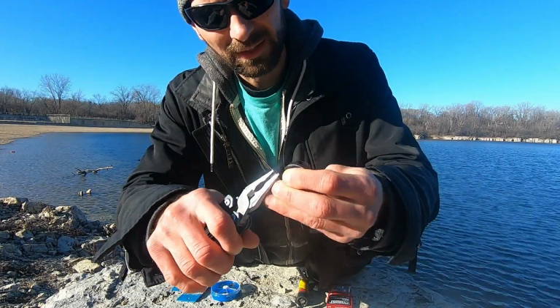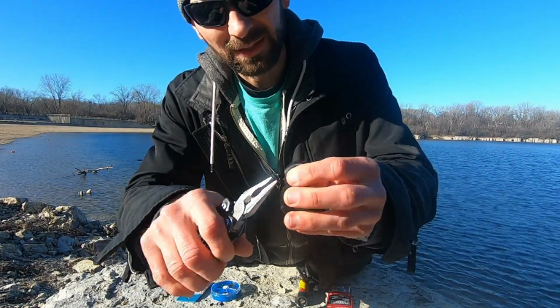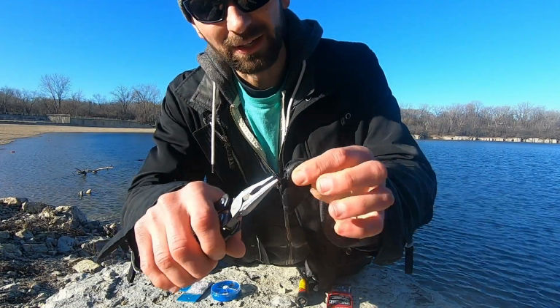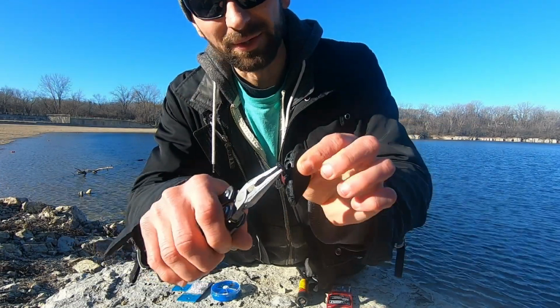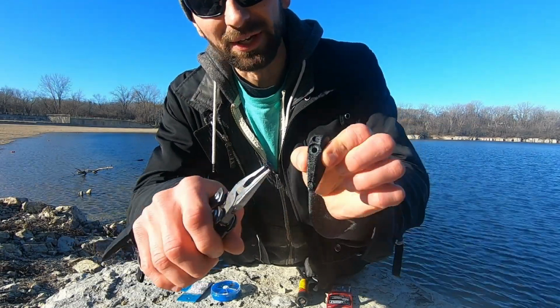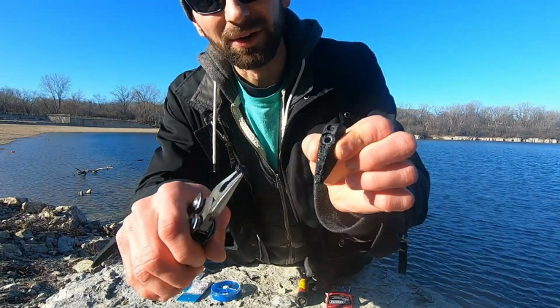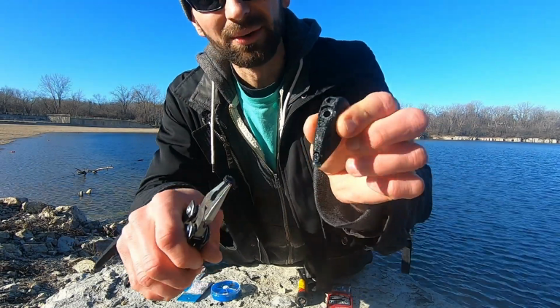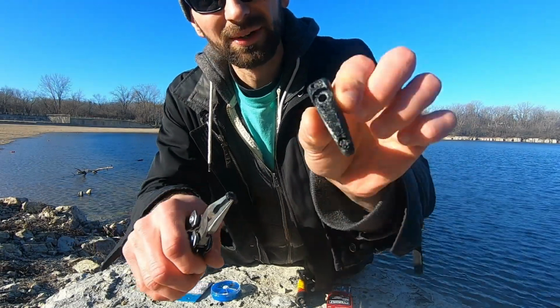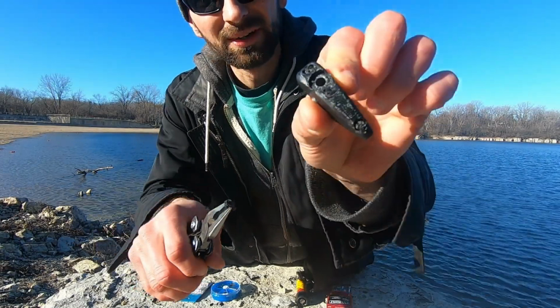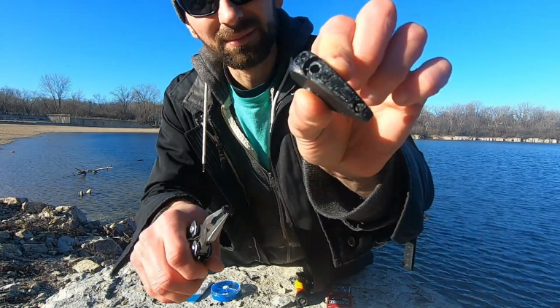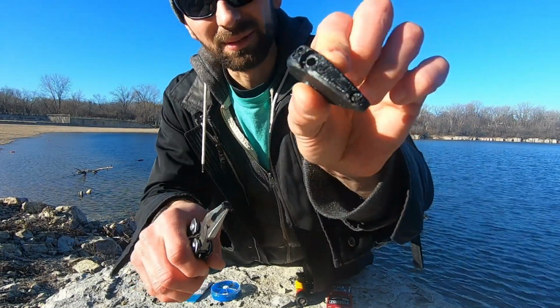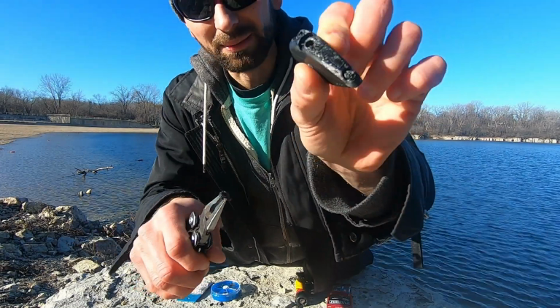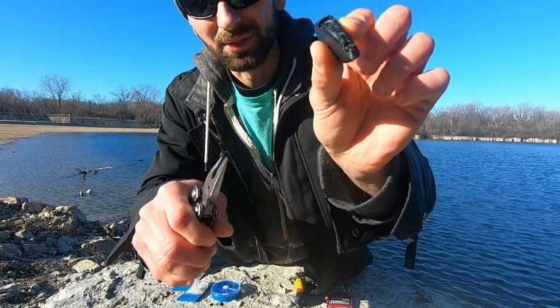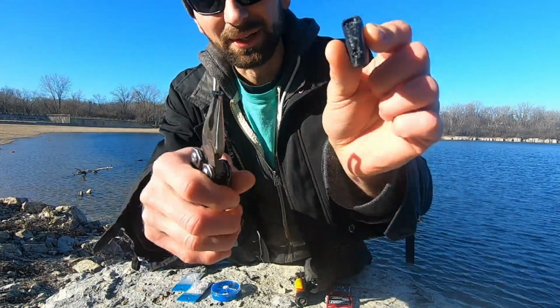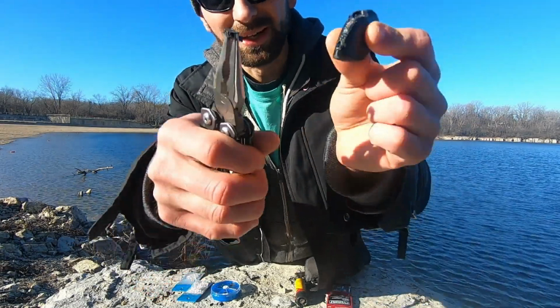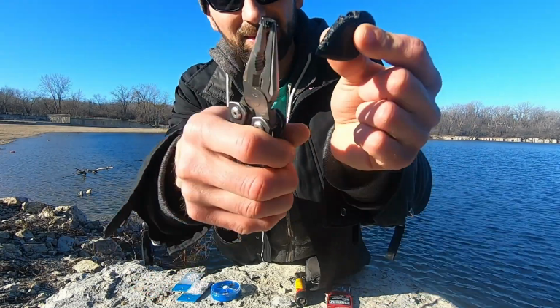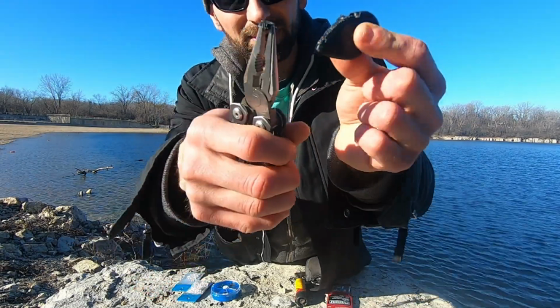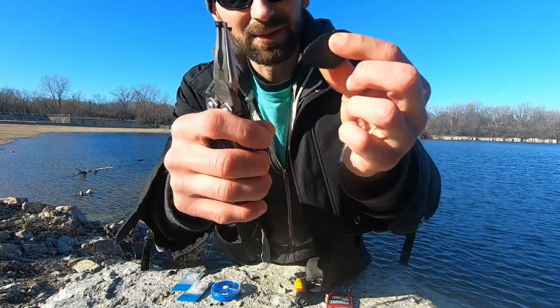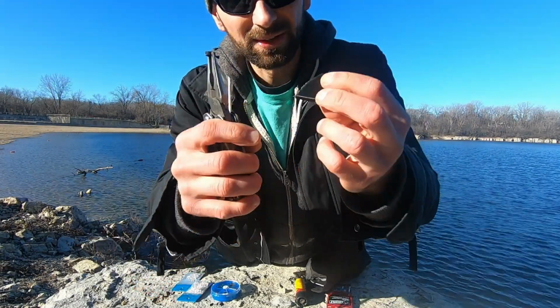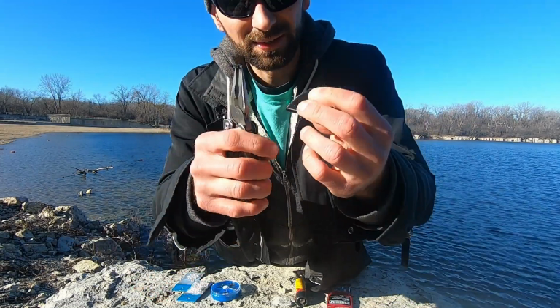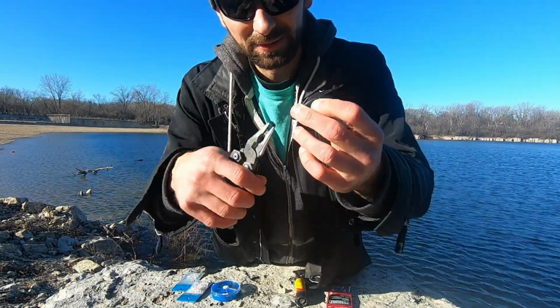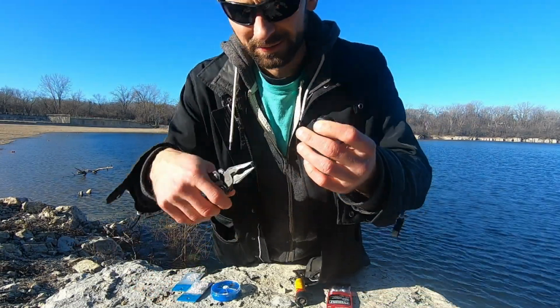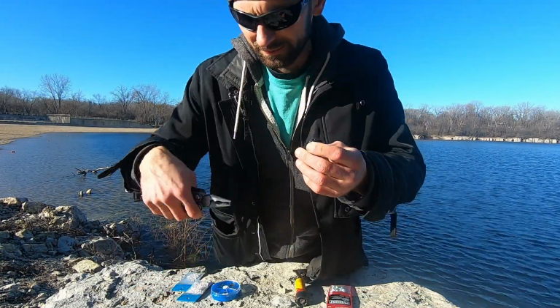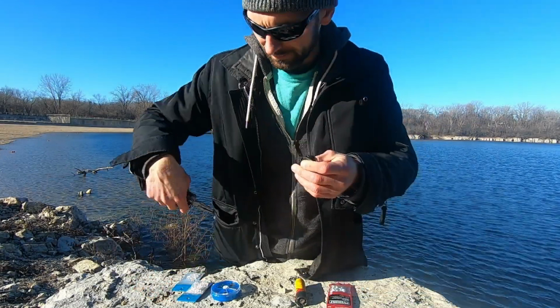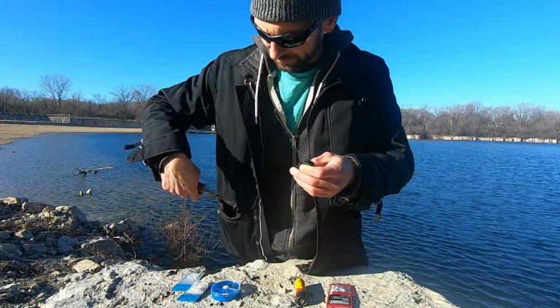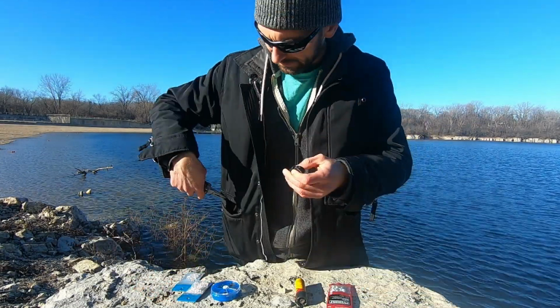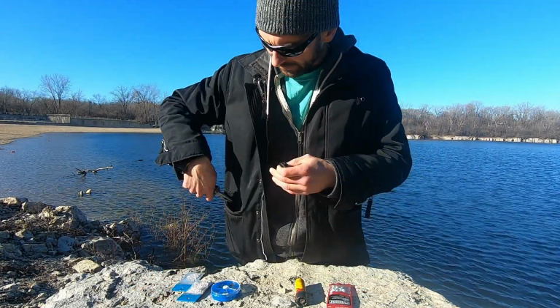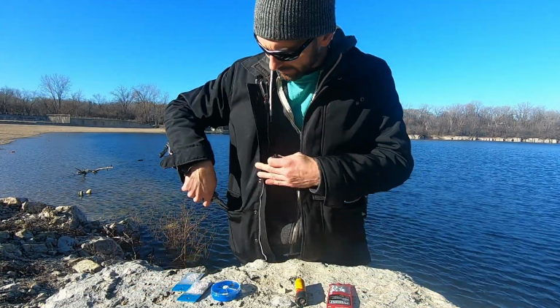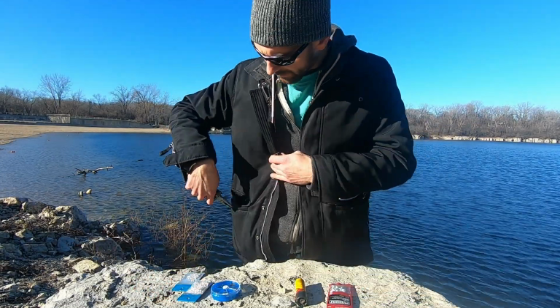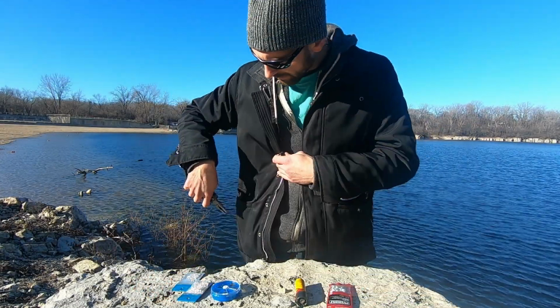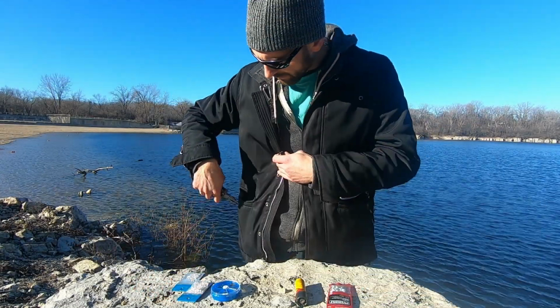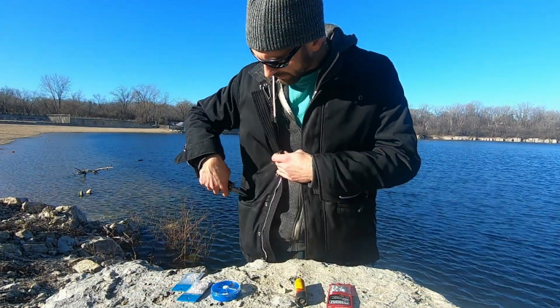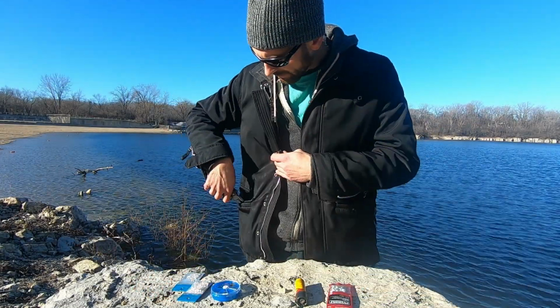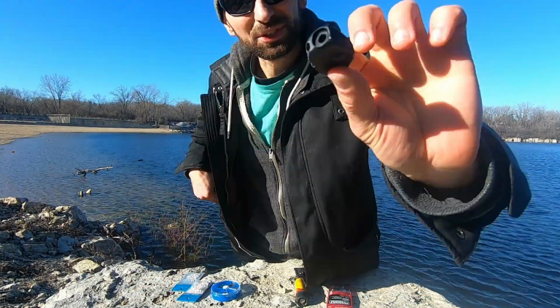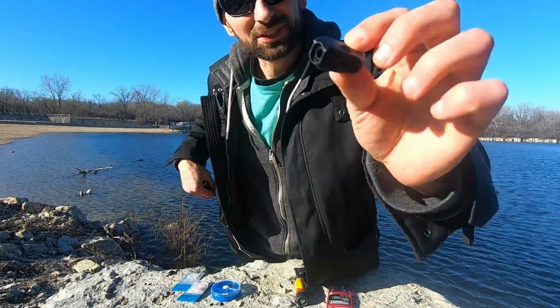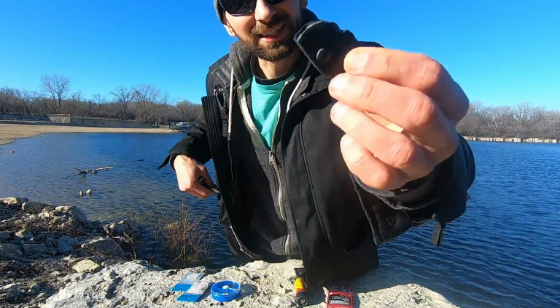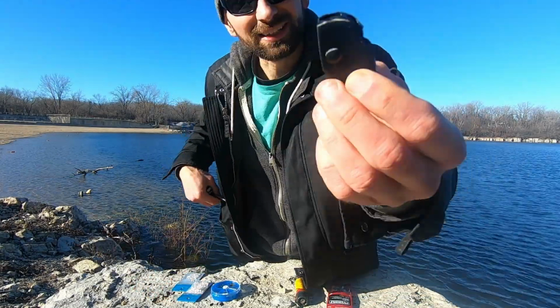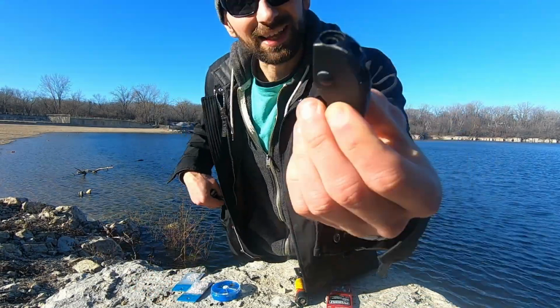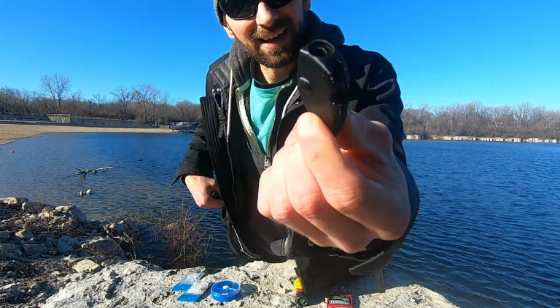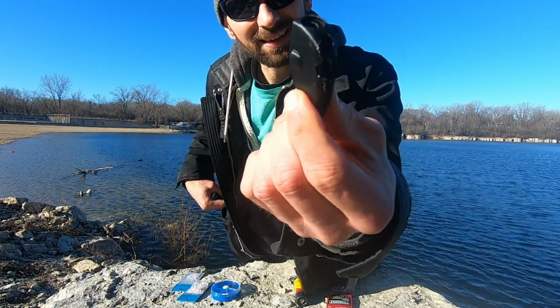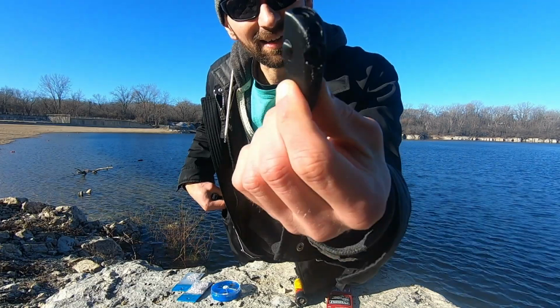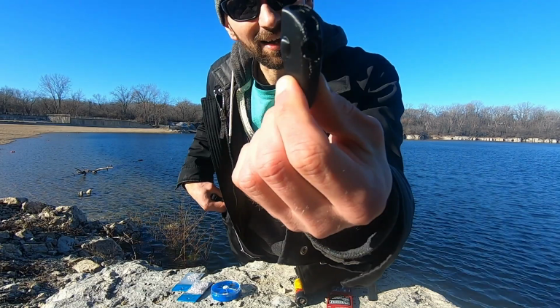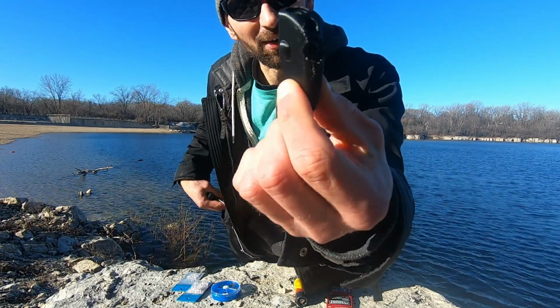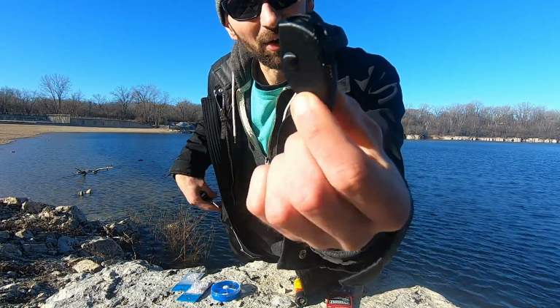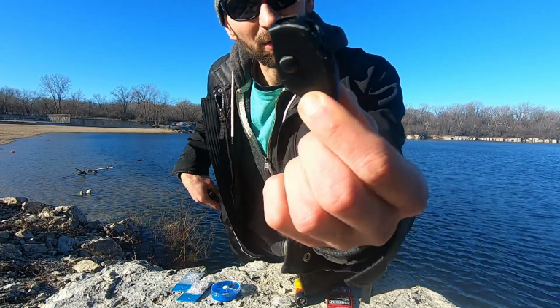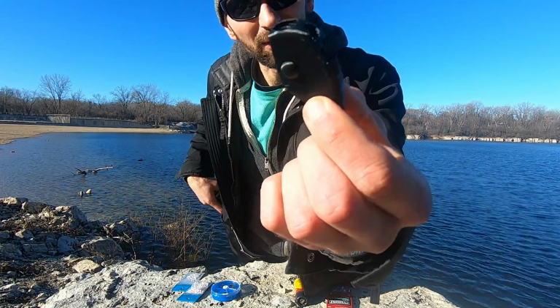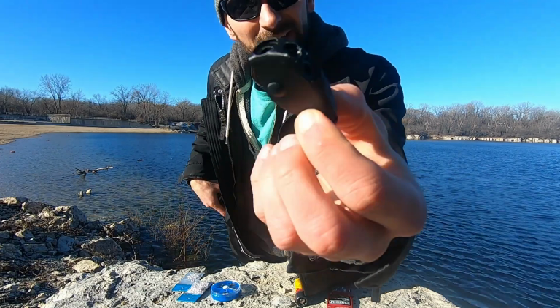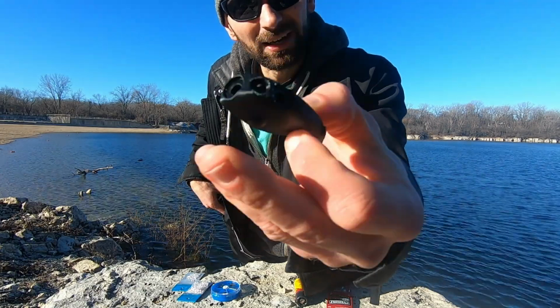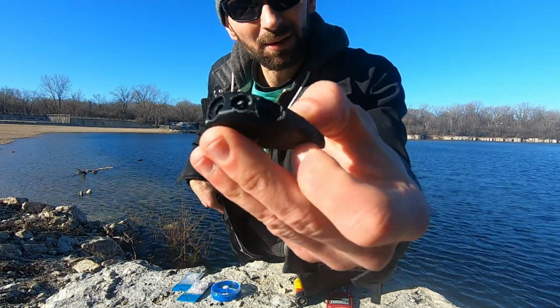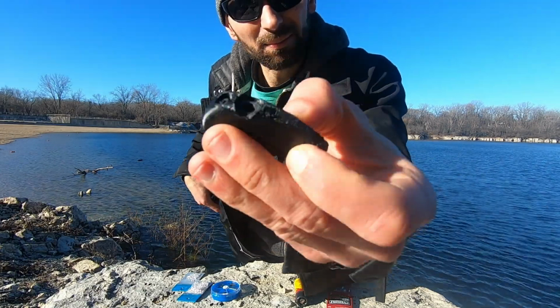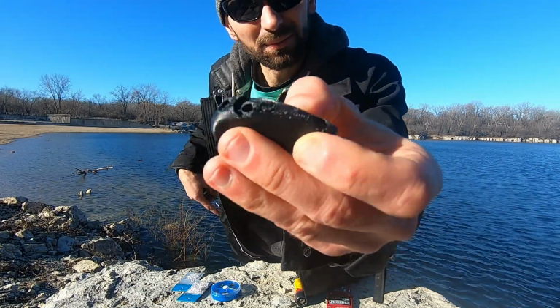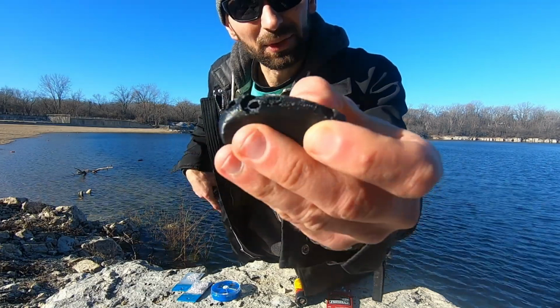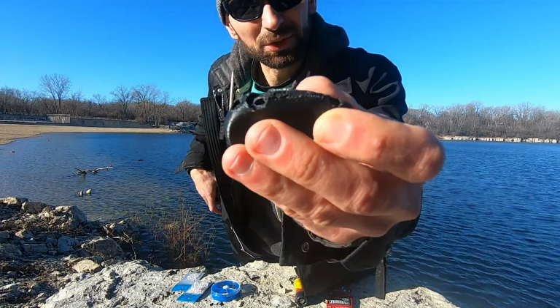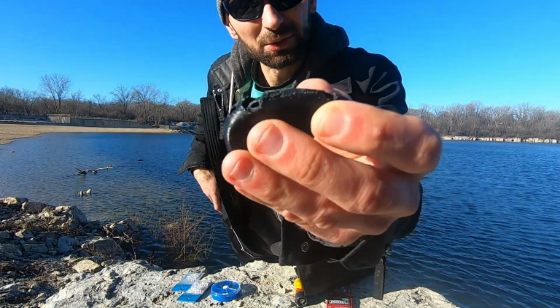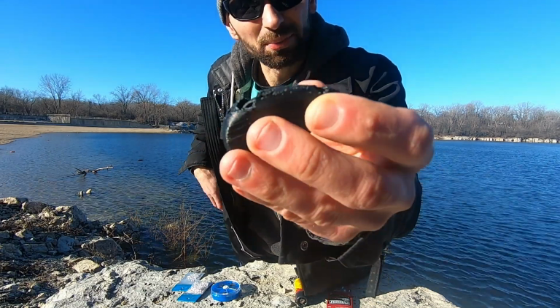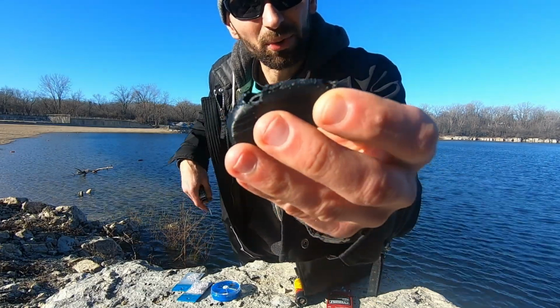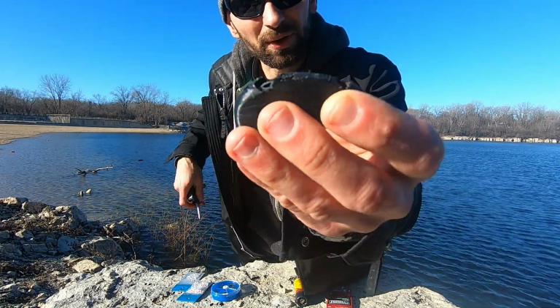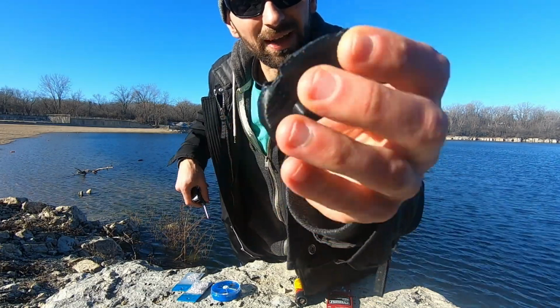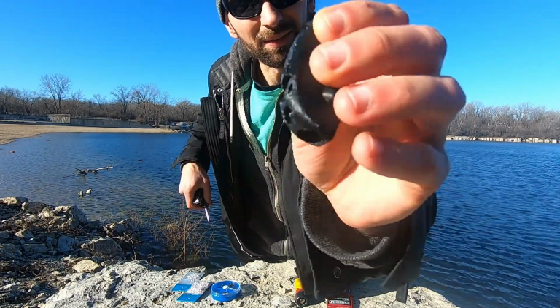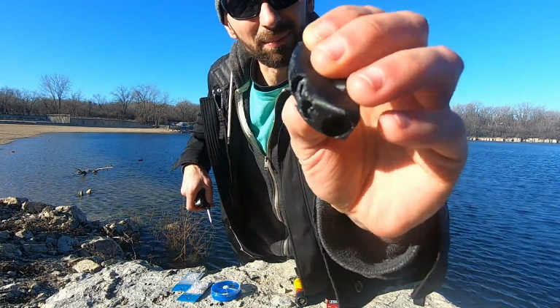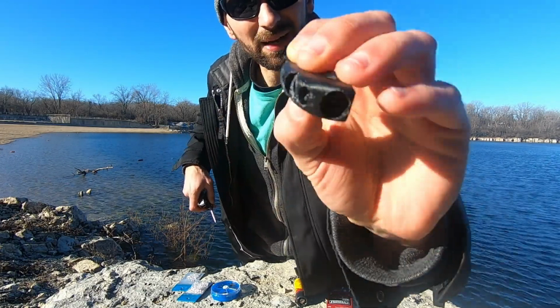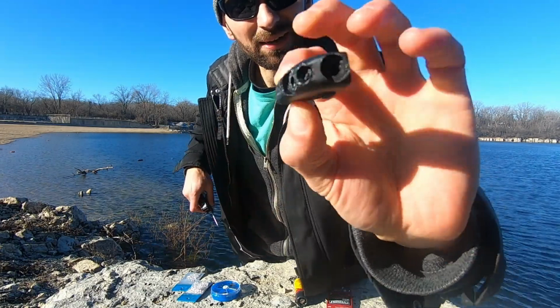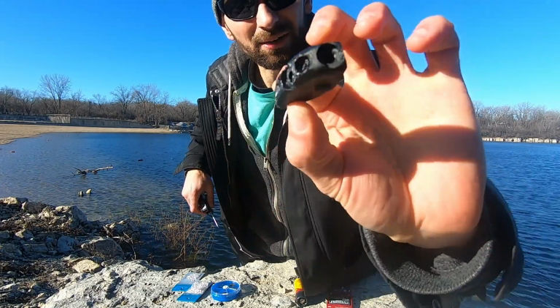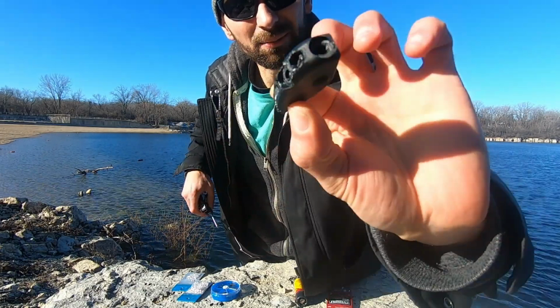There we go — popped right out, just like that. Got it all cleaned up, no support on the bottom.